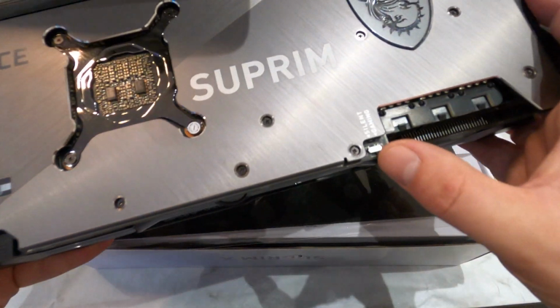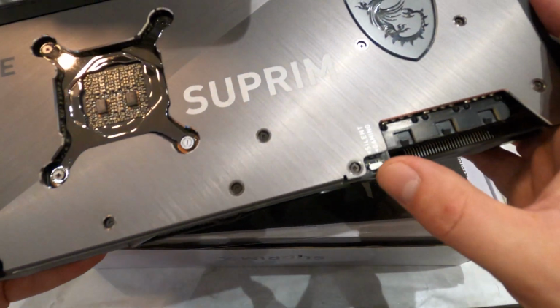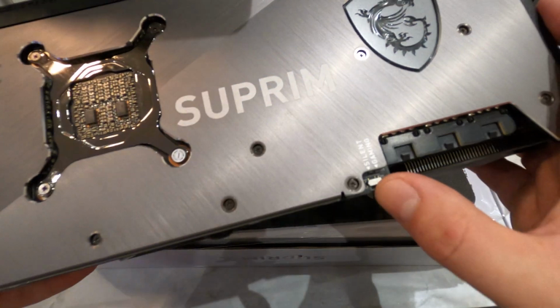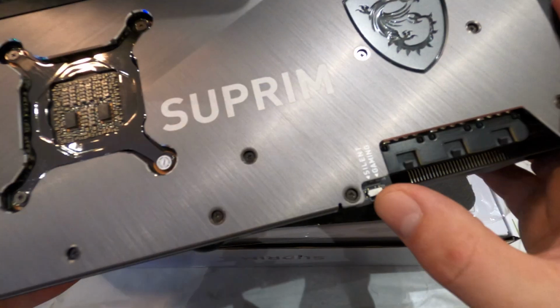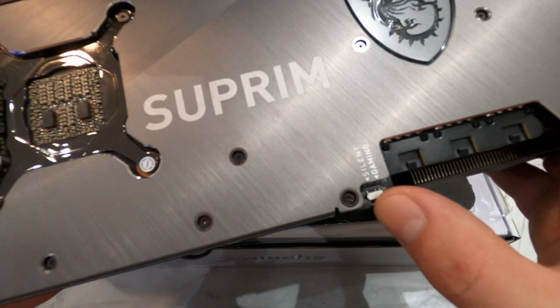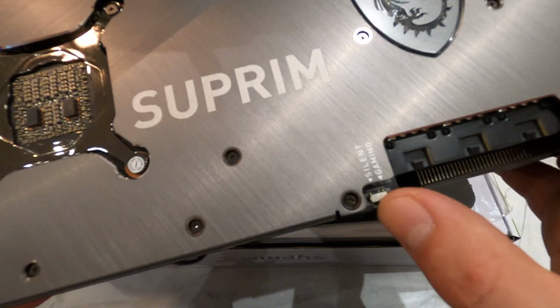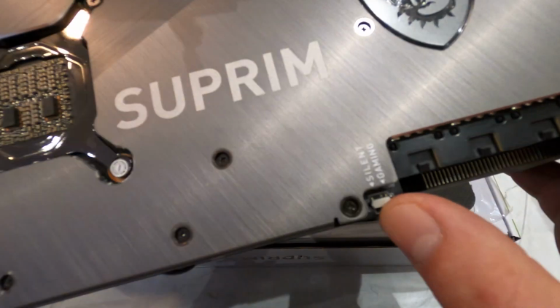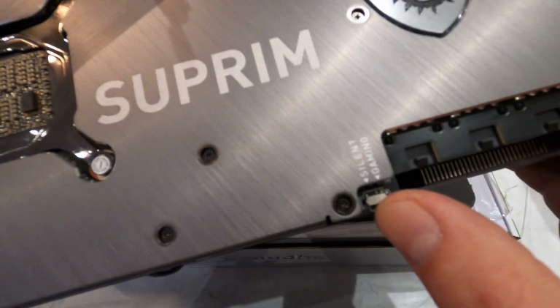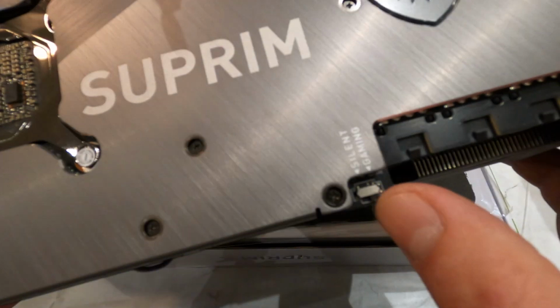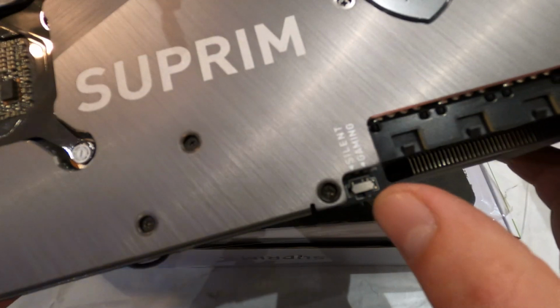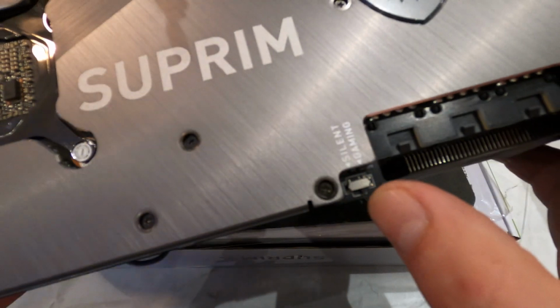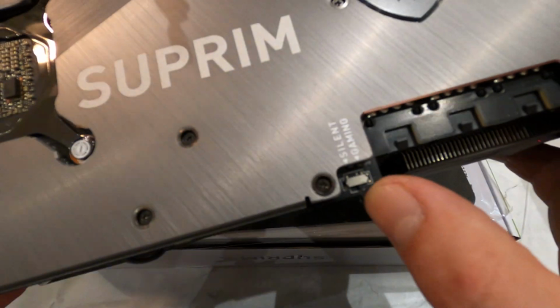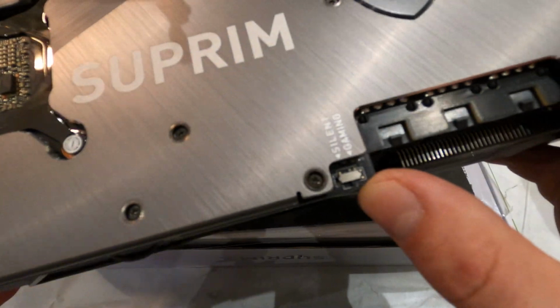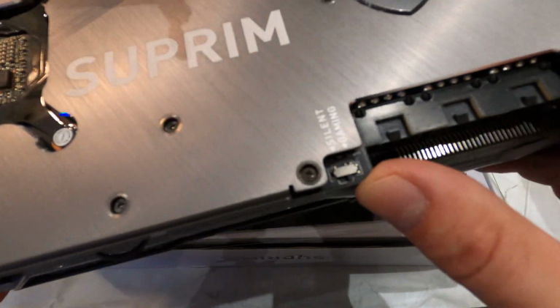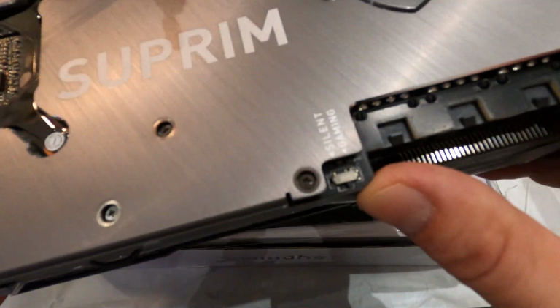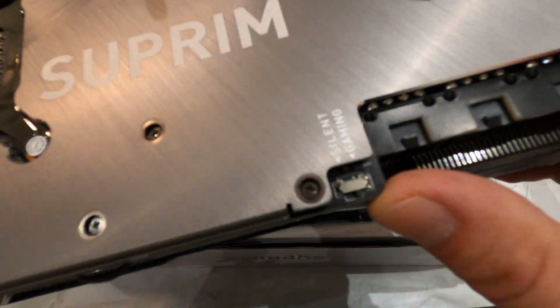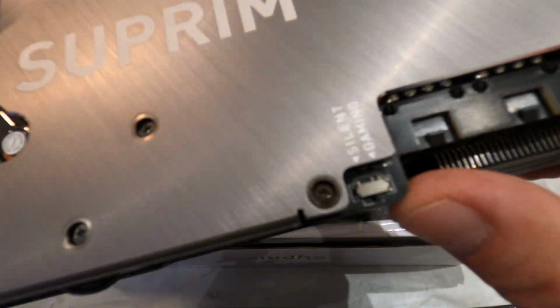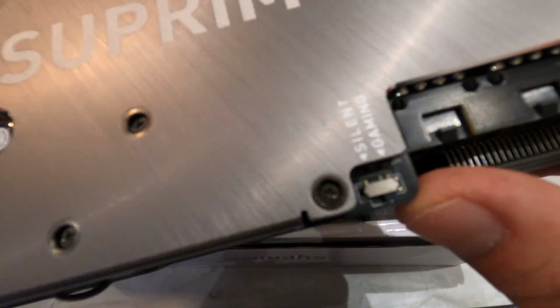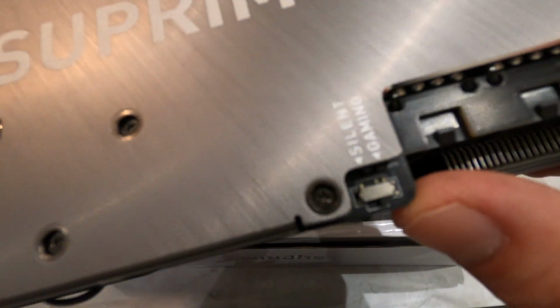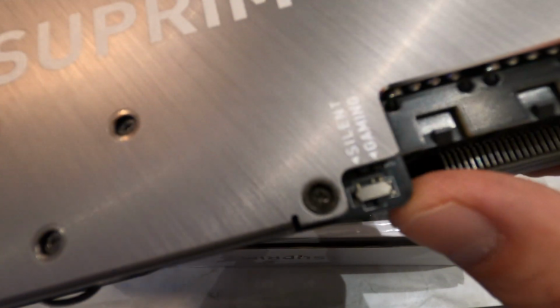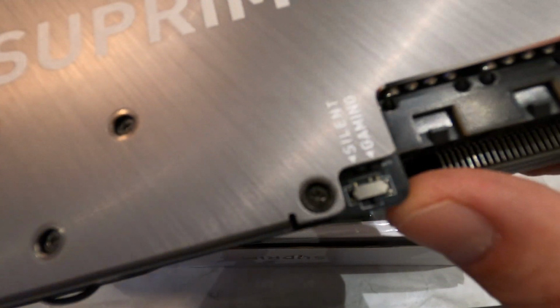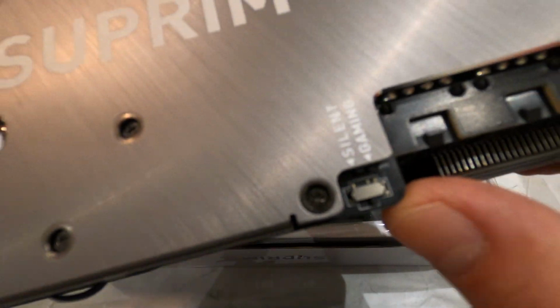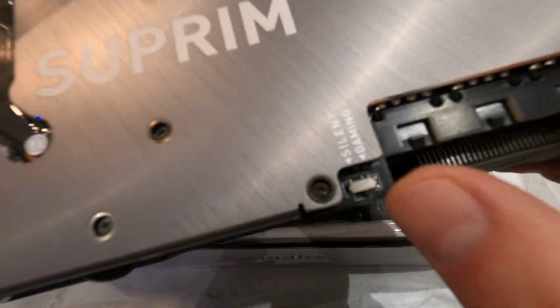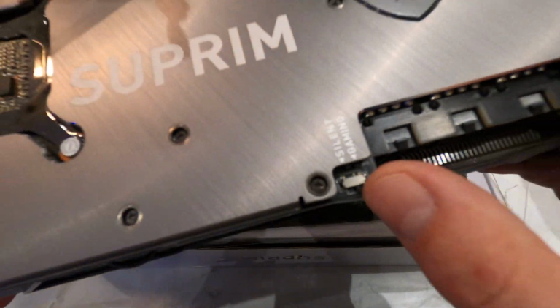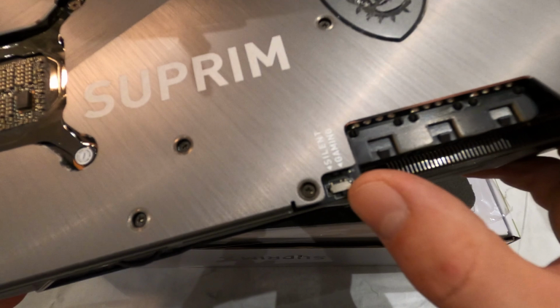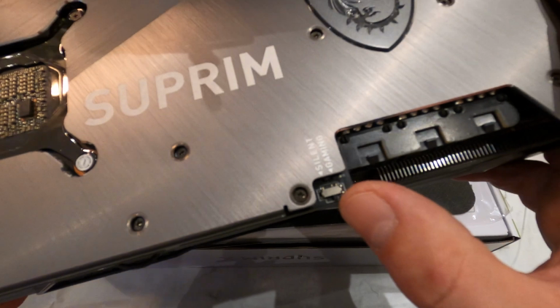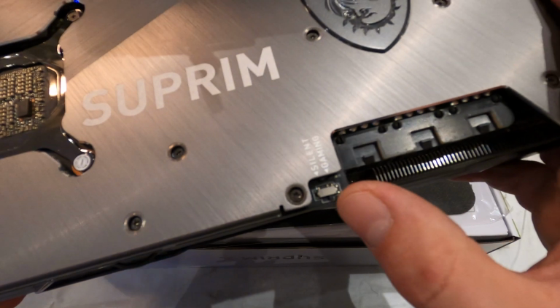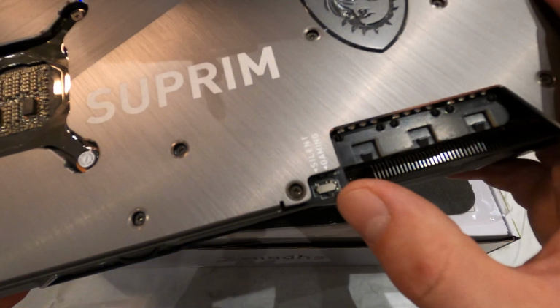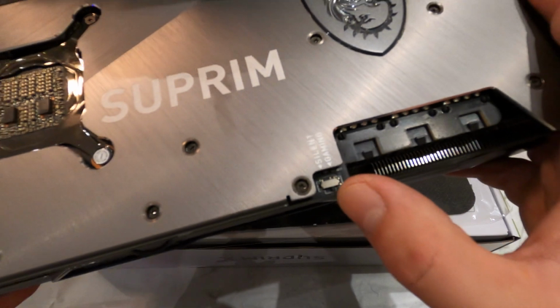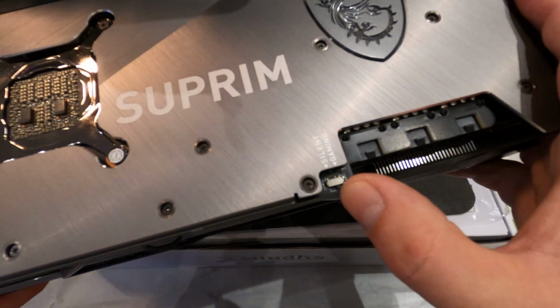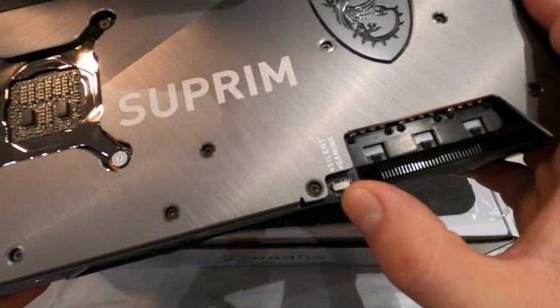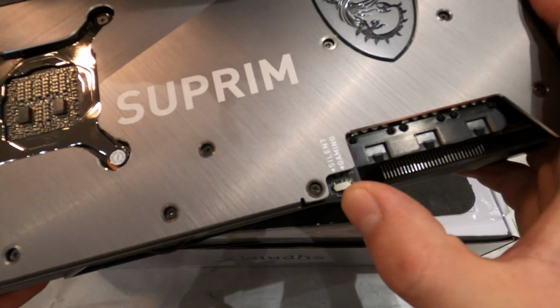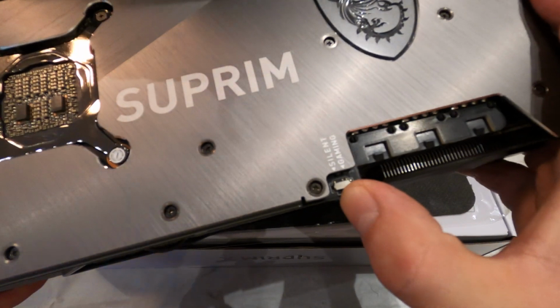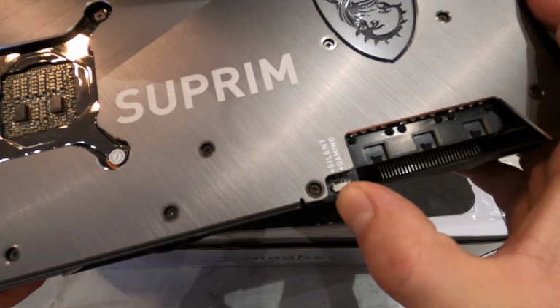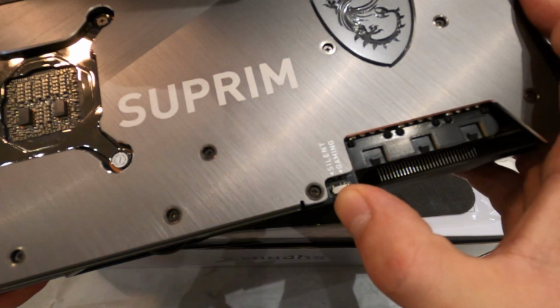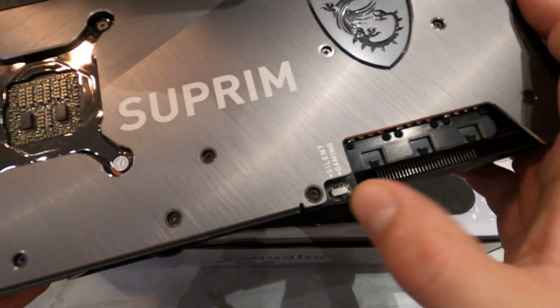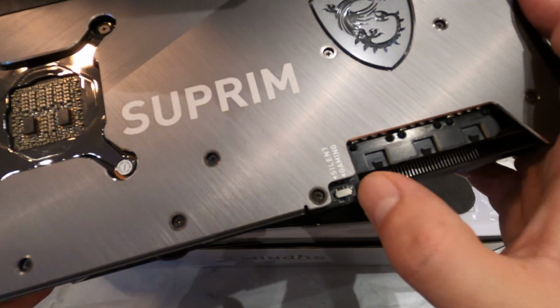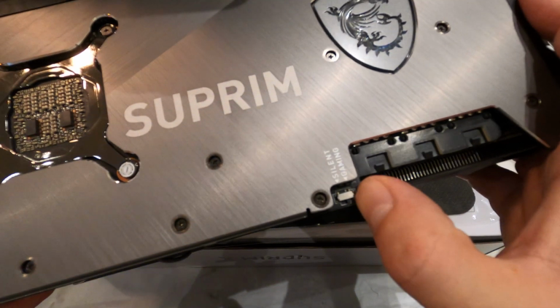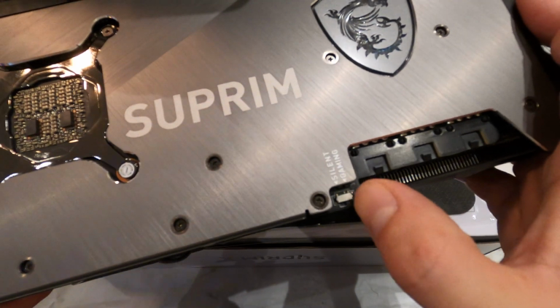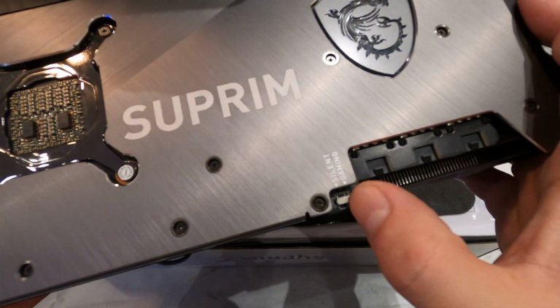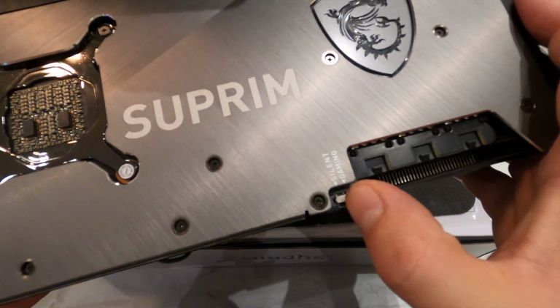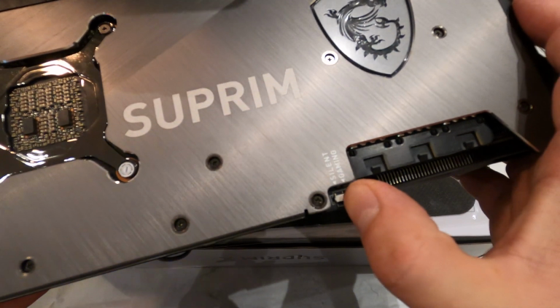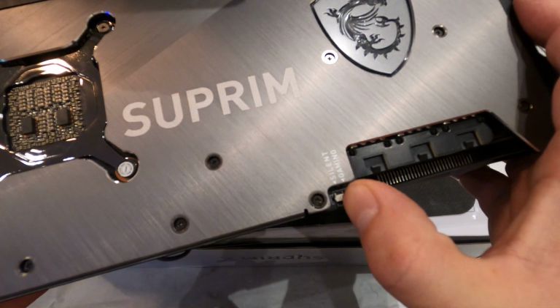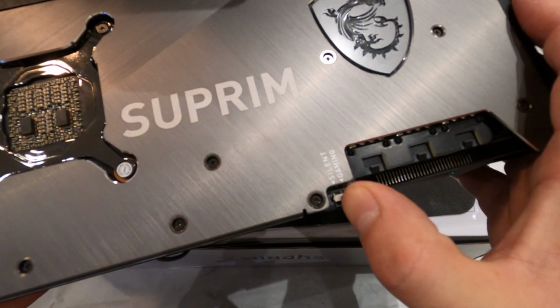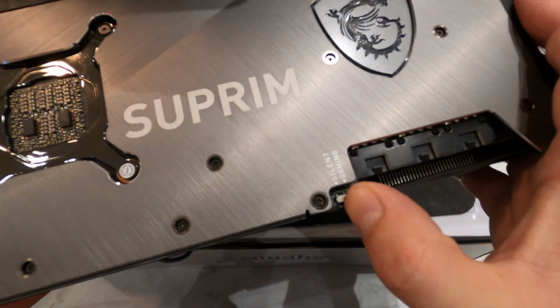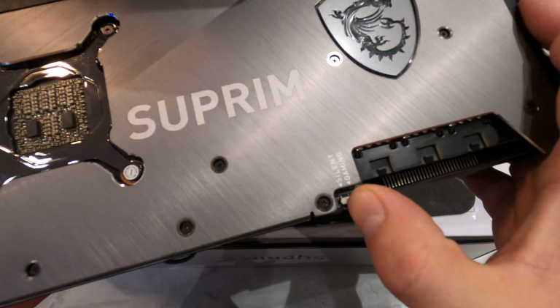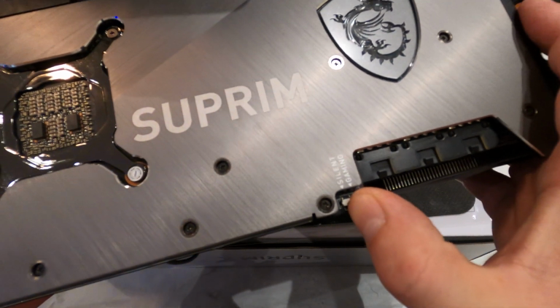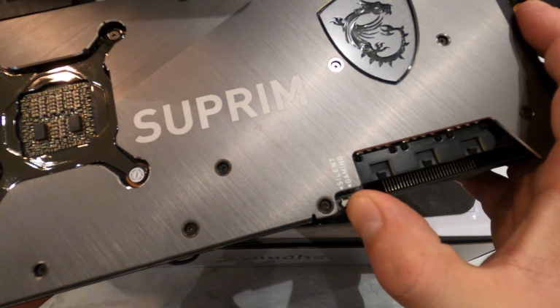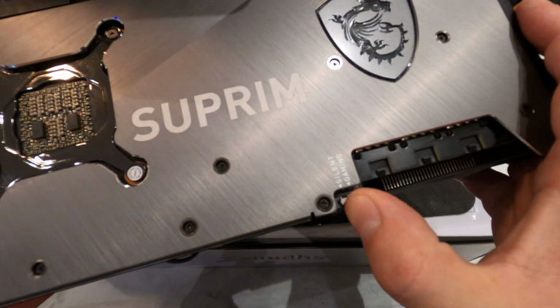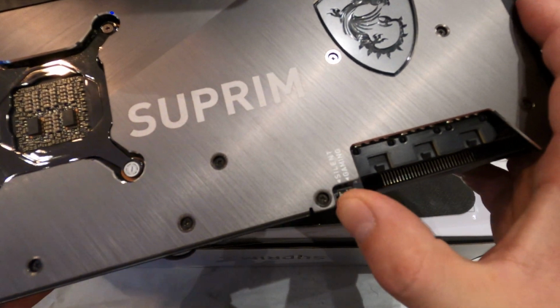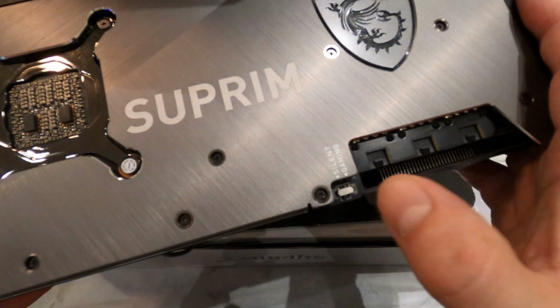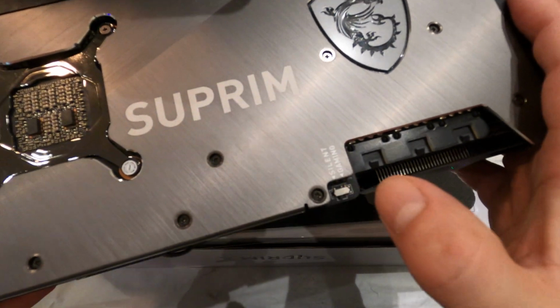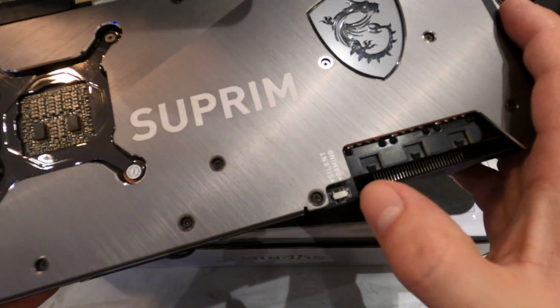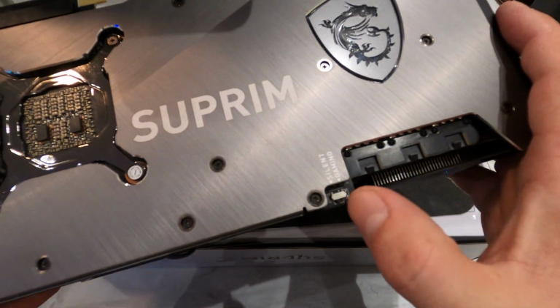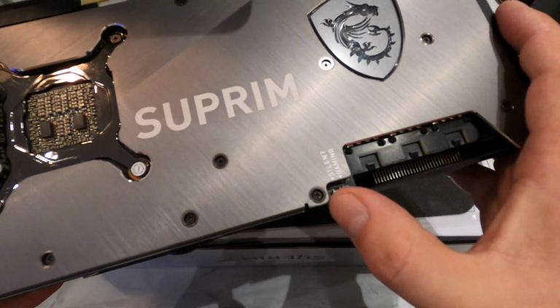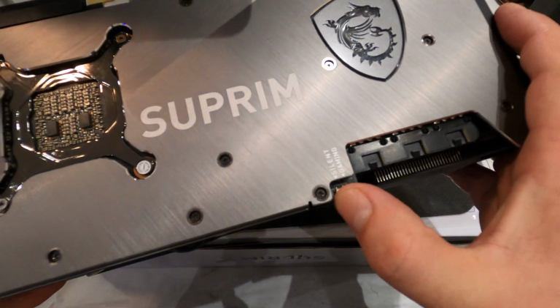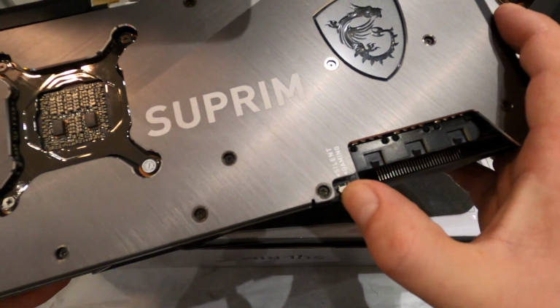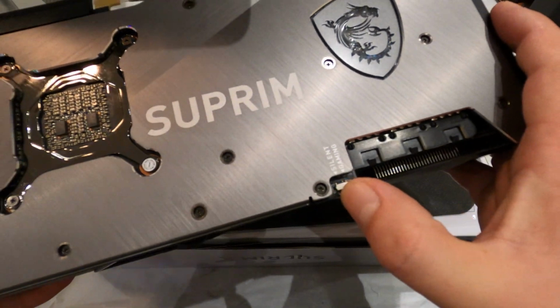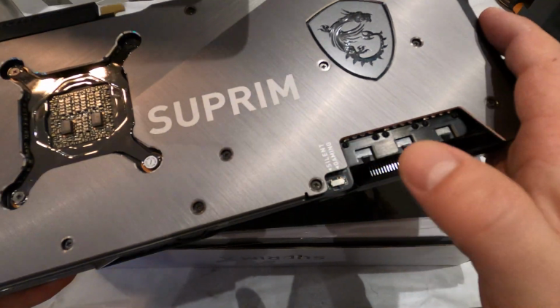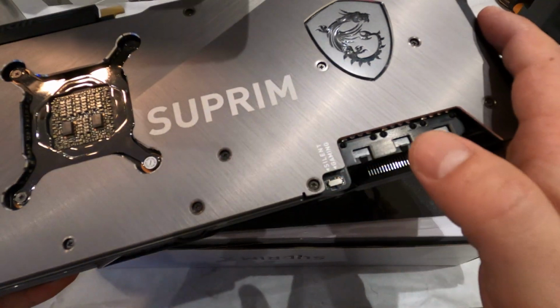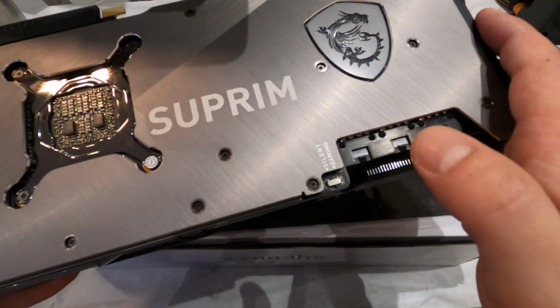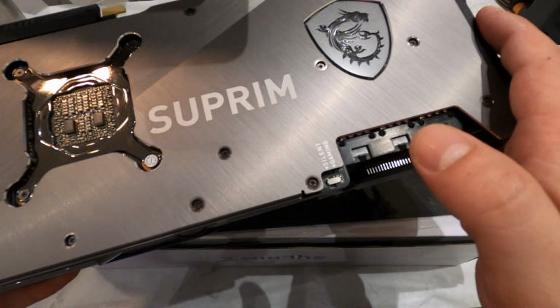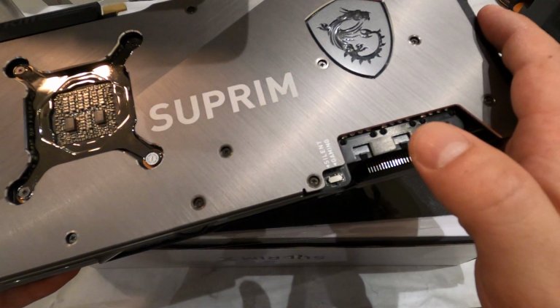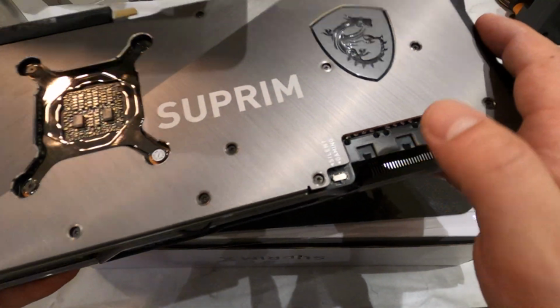We can also see the dual BIOS switch, which allows us to change between silent mode for low noise and gaming mode for full performance.